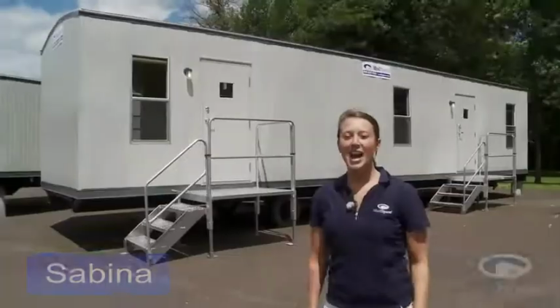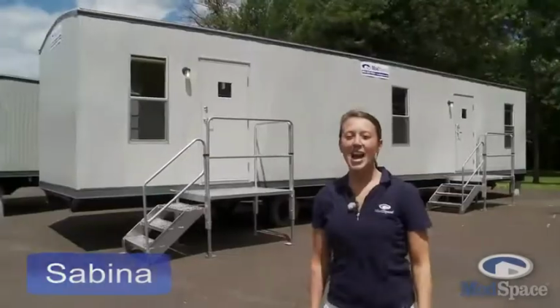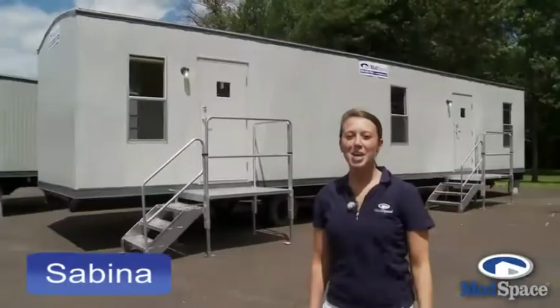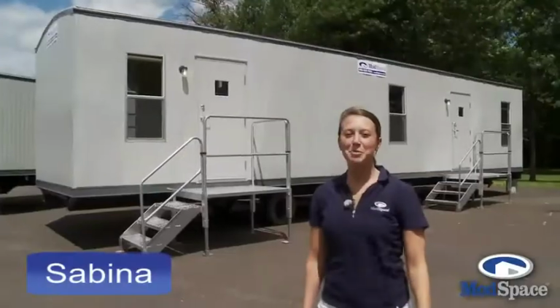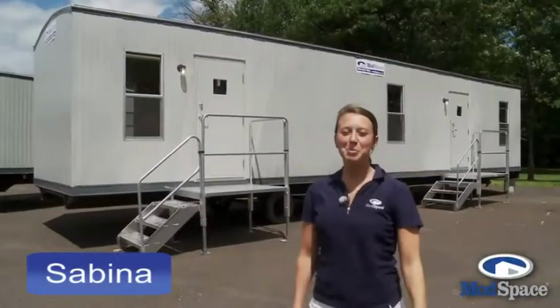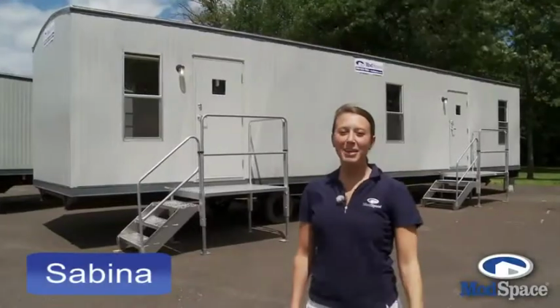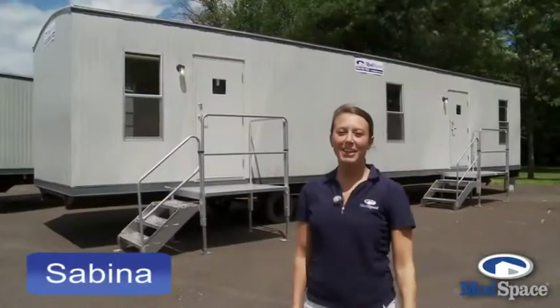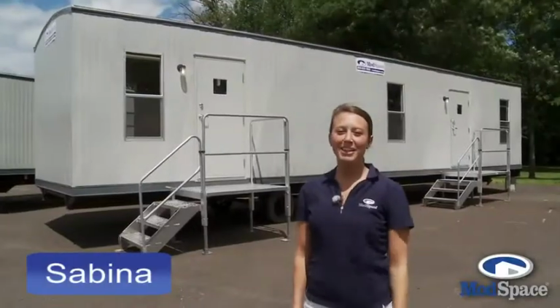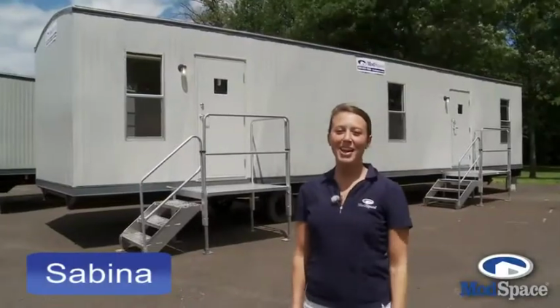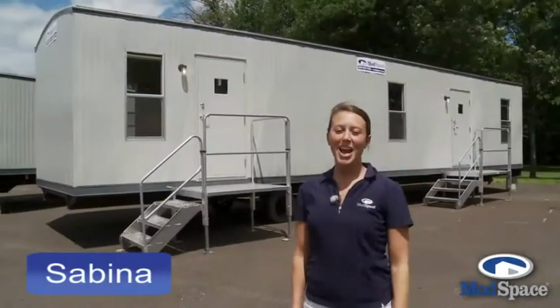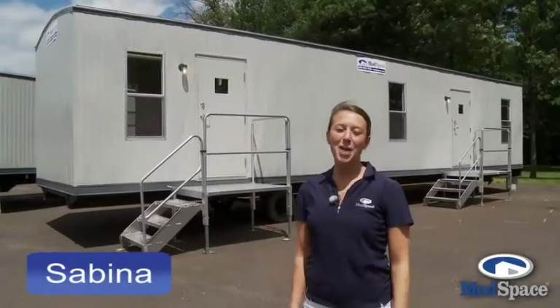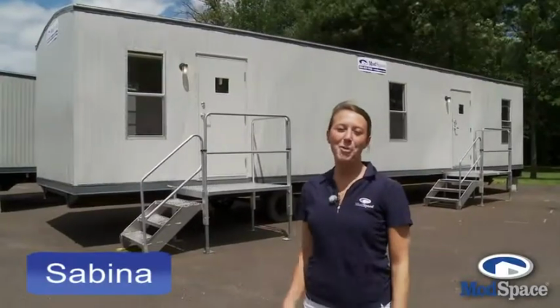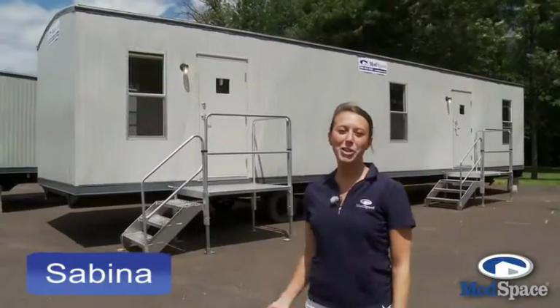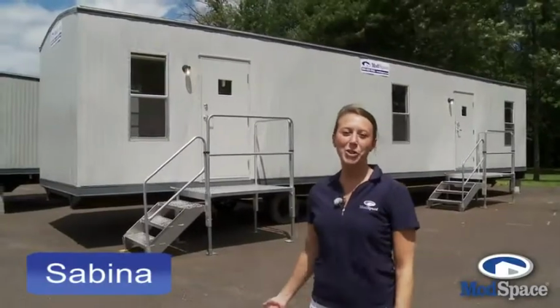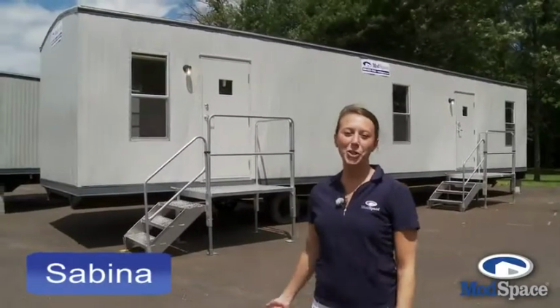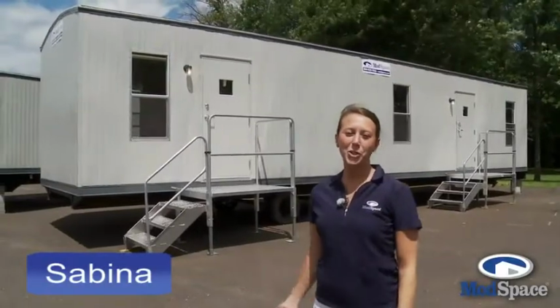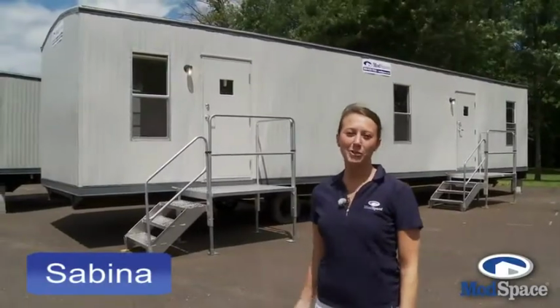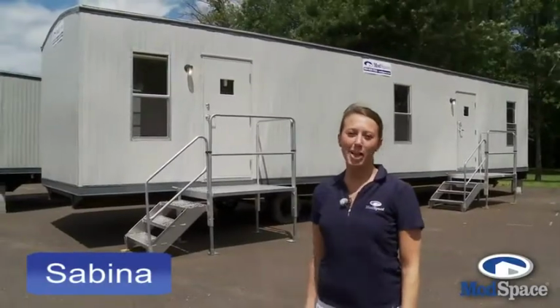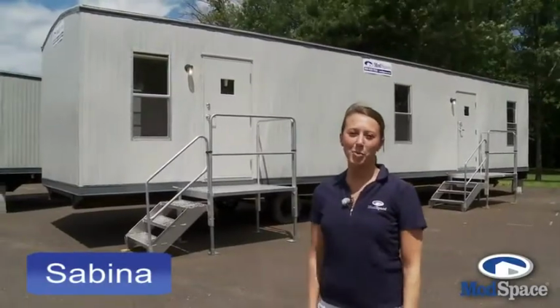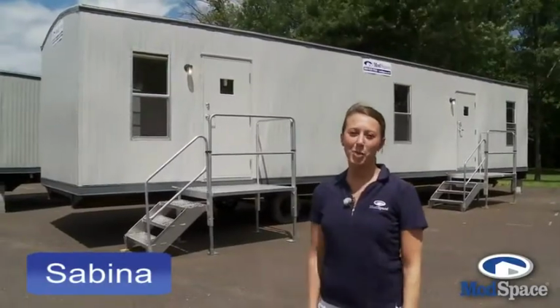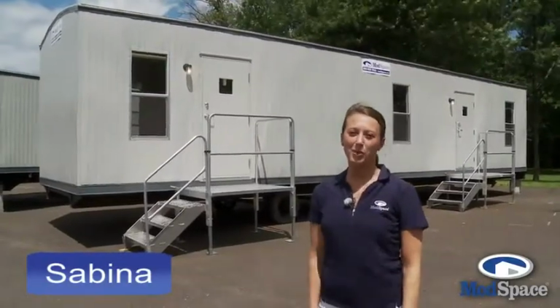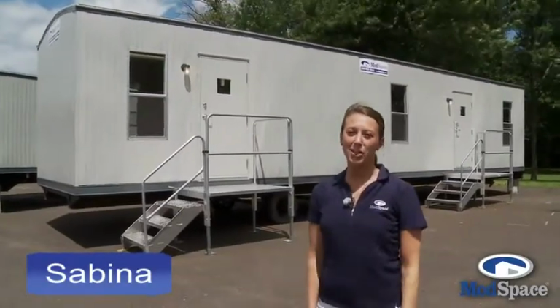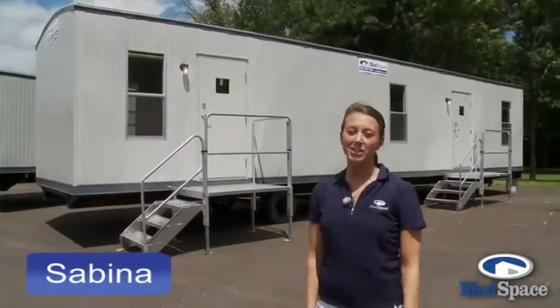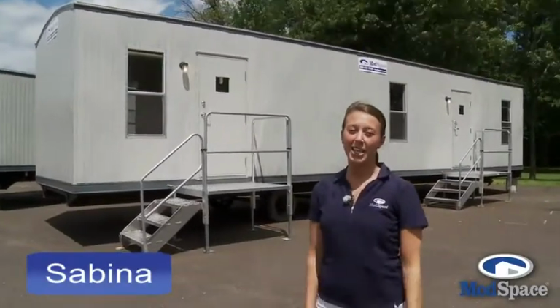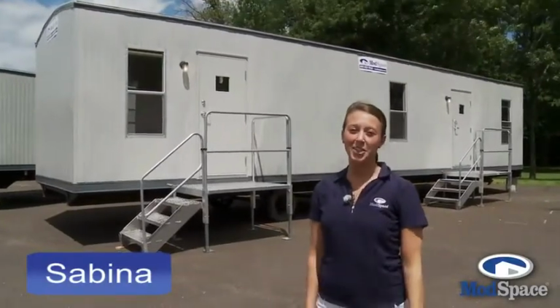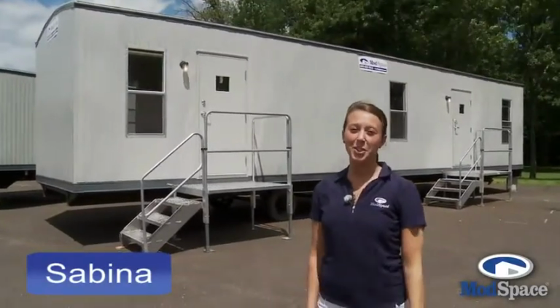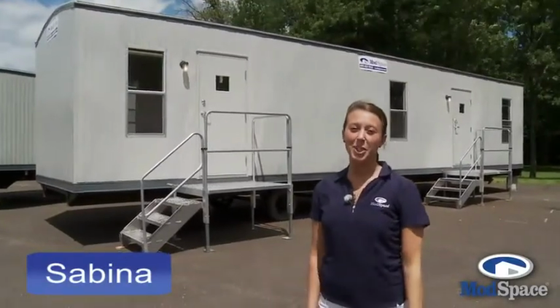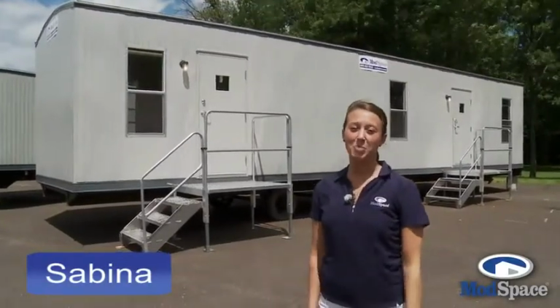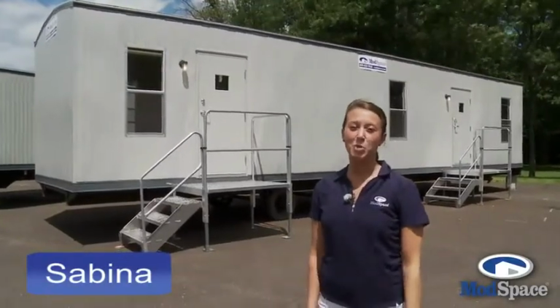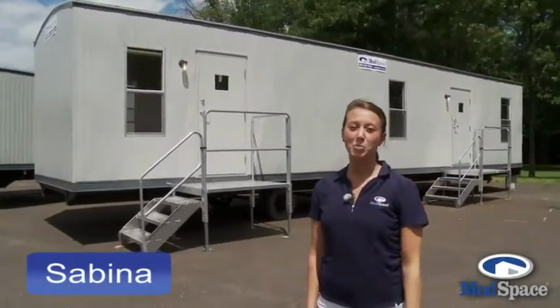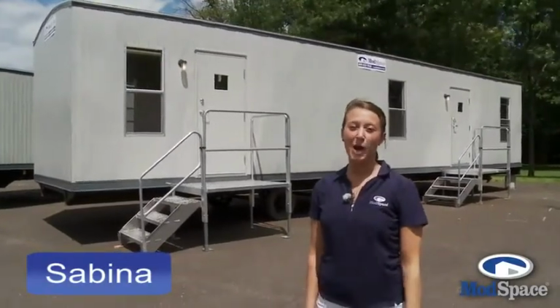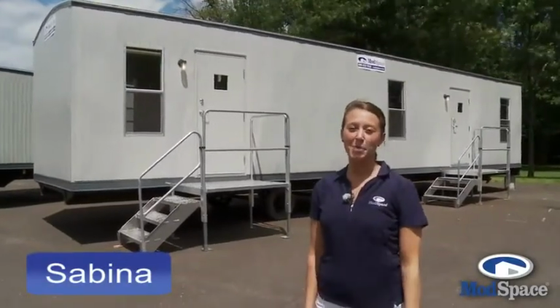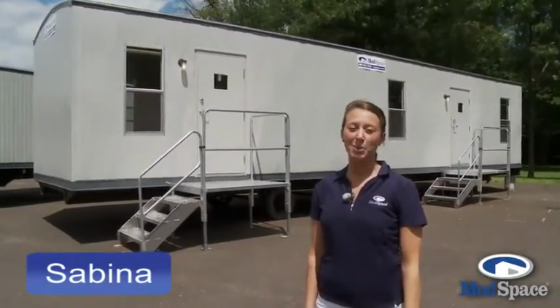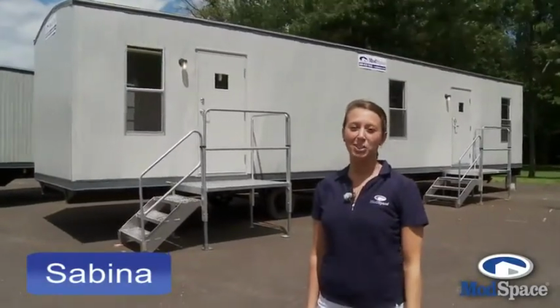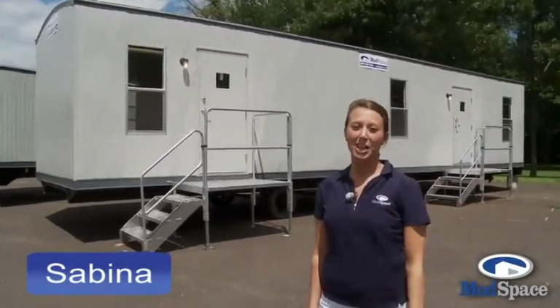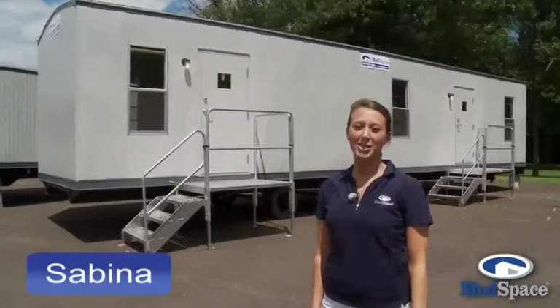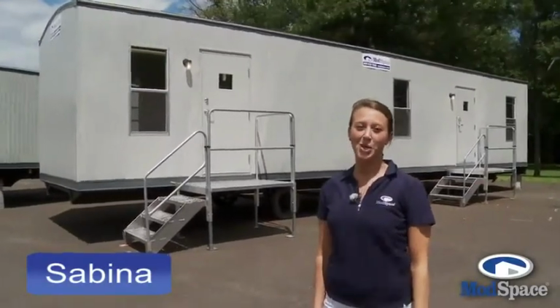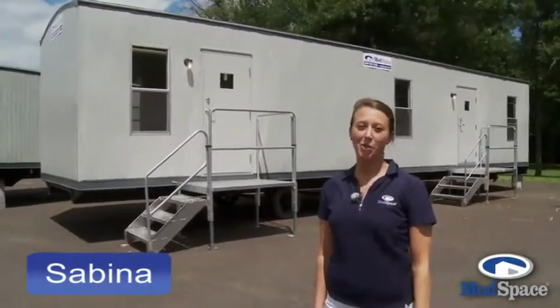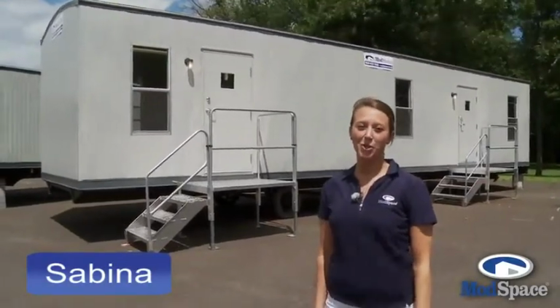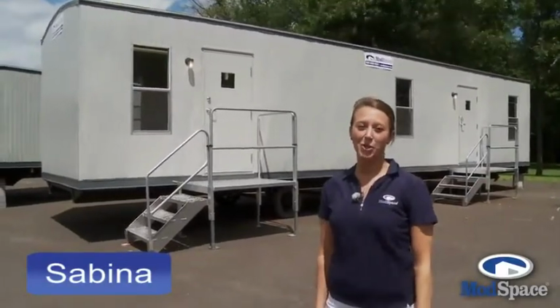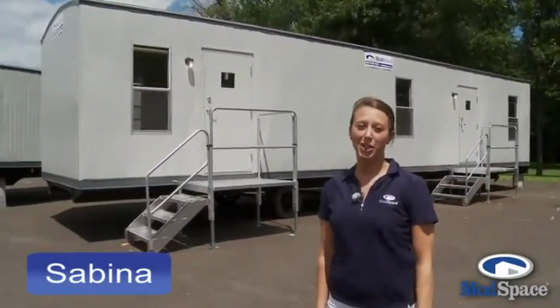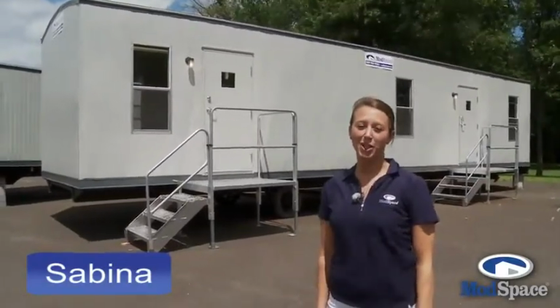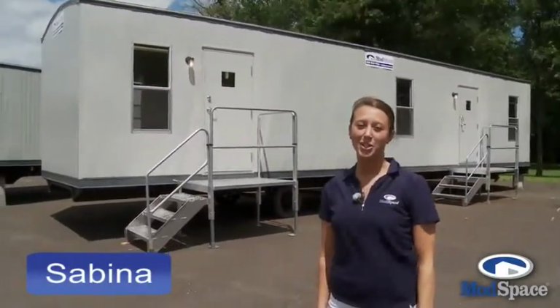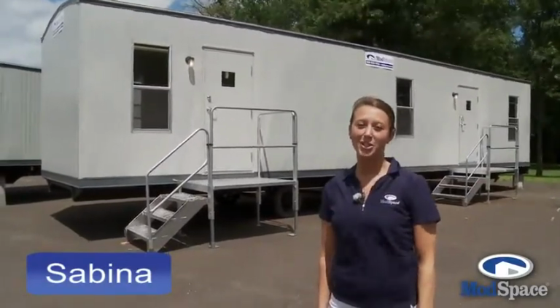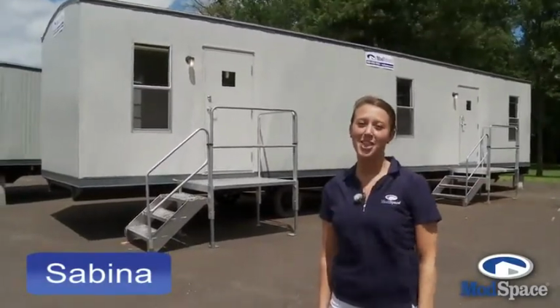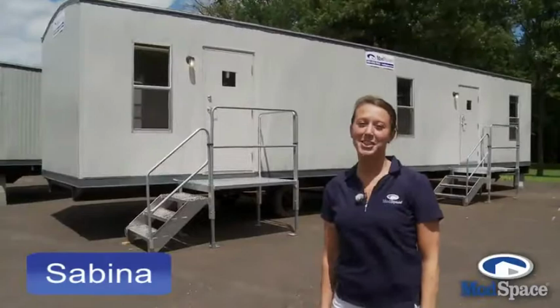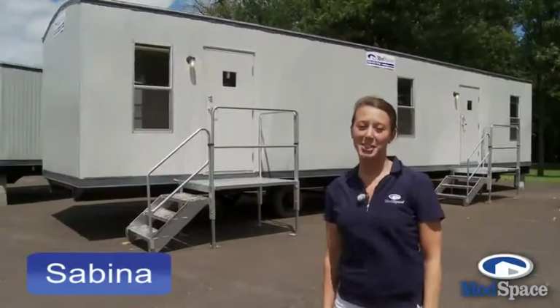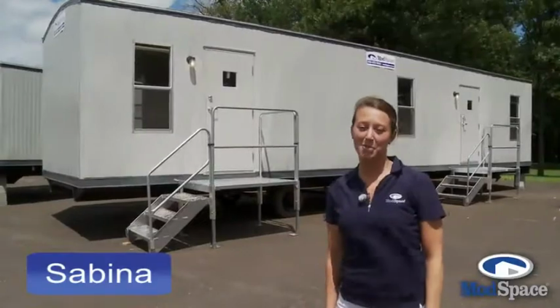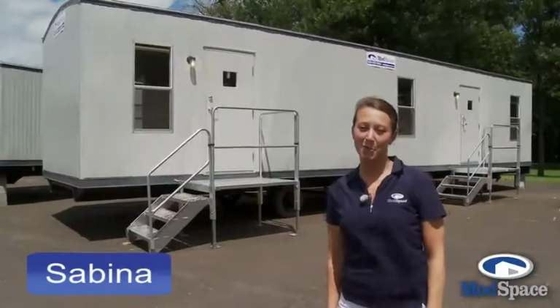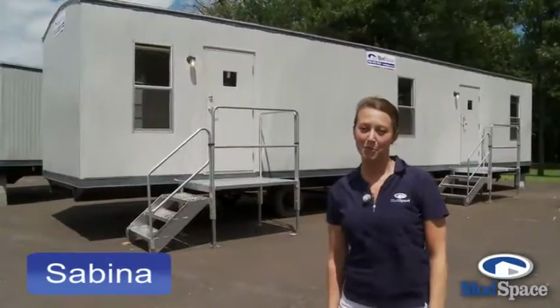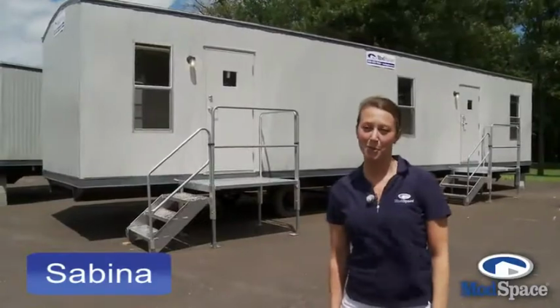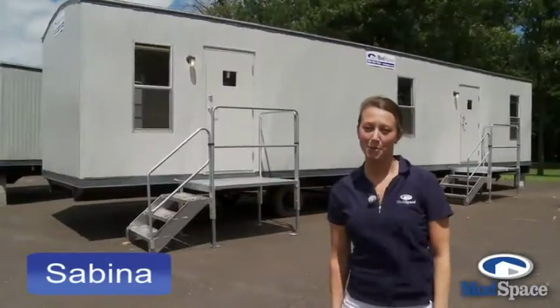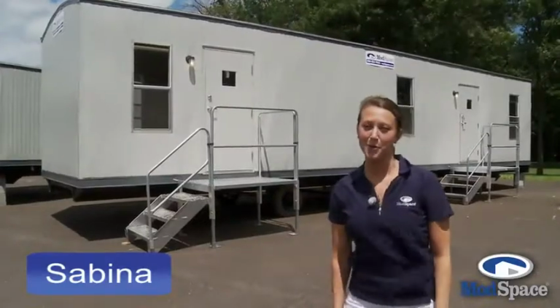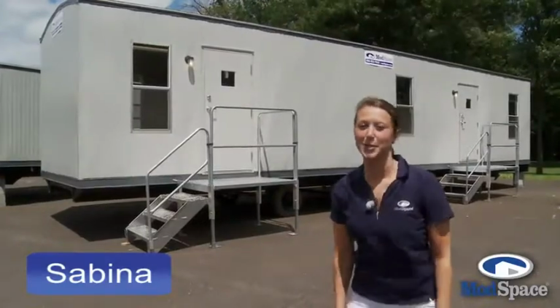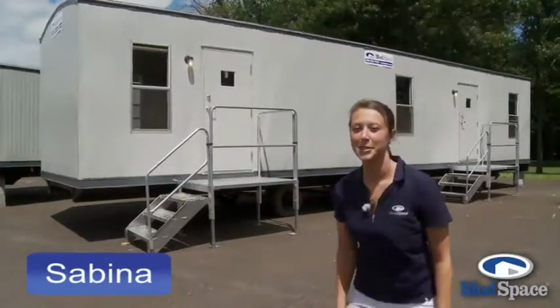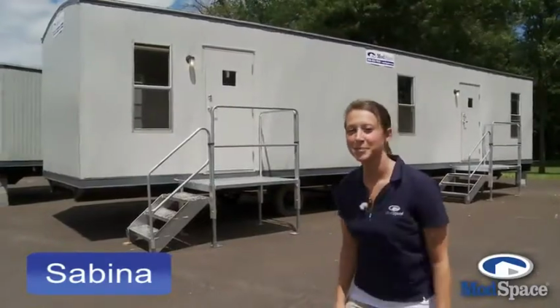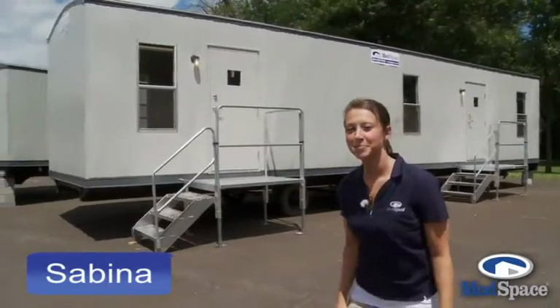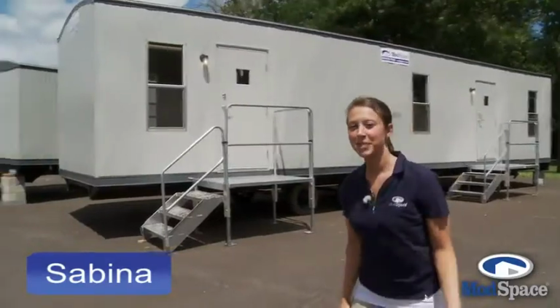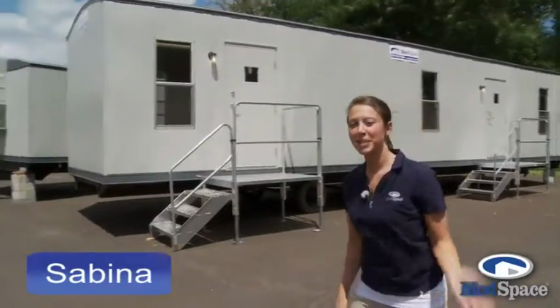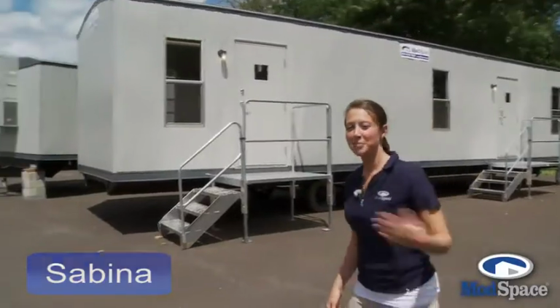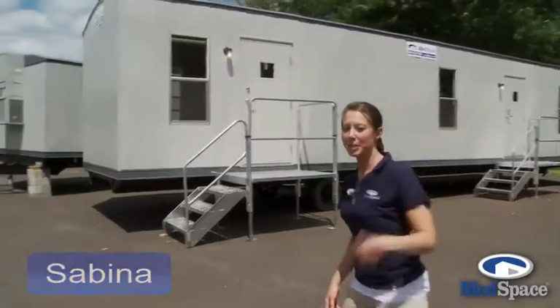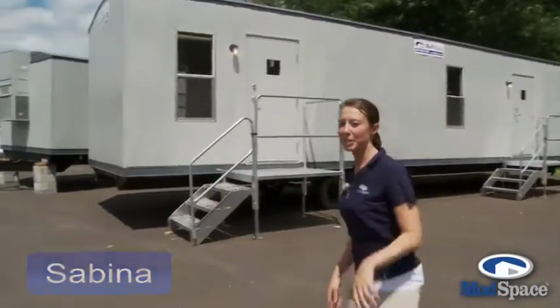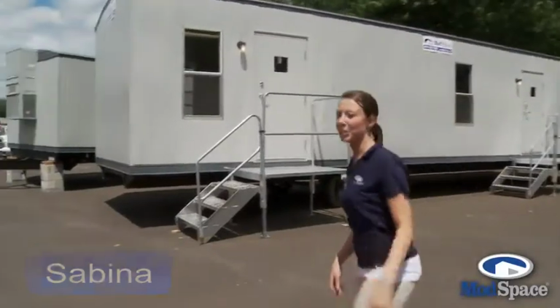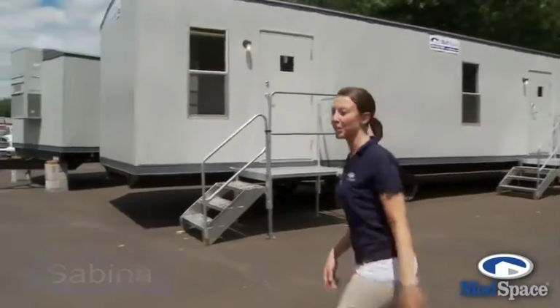Hi, I'm Sabina and I want to show you around one of our standard and most popular sized office trailers, the 10x44. Come take a look.